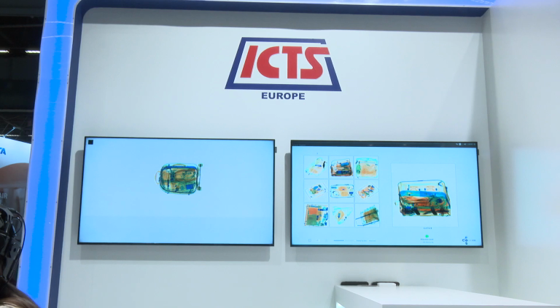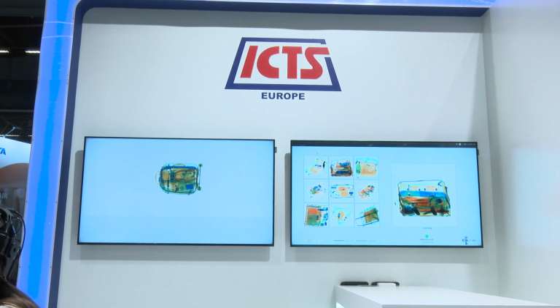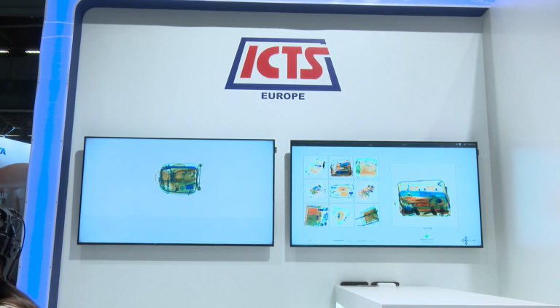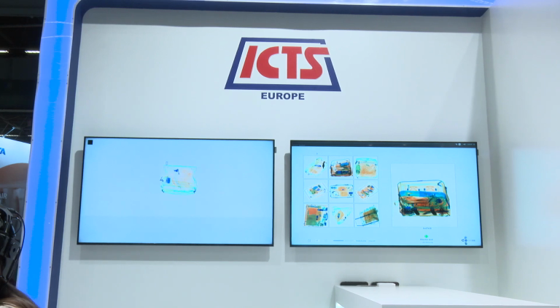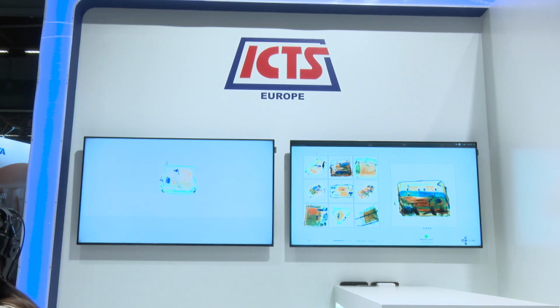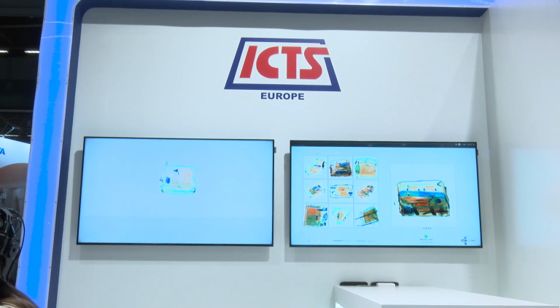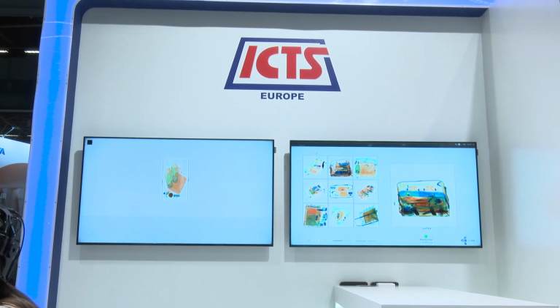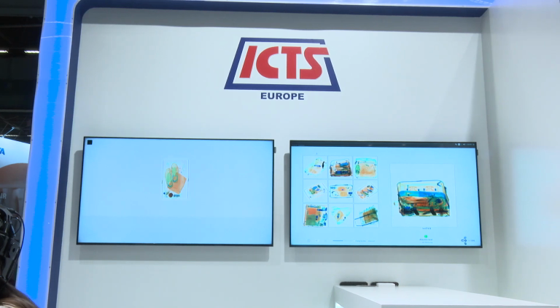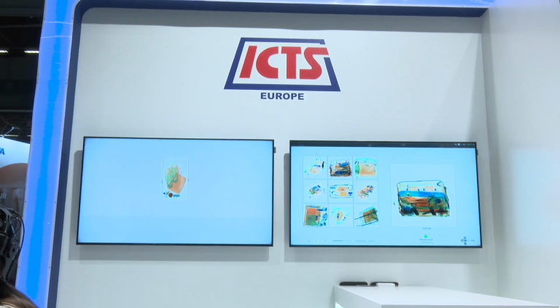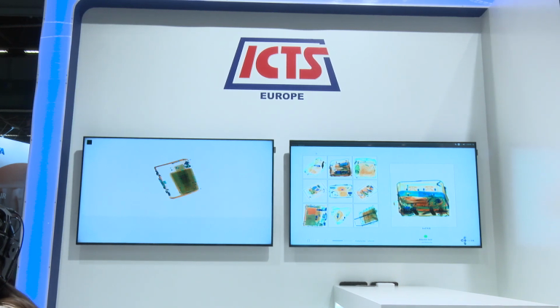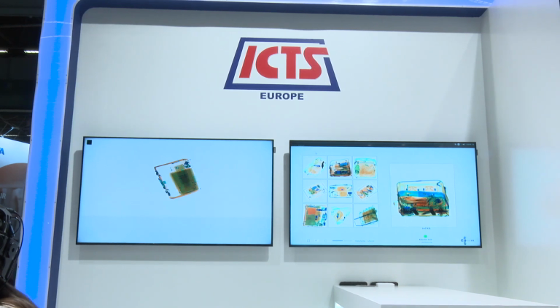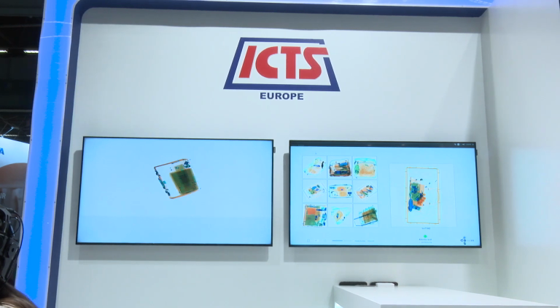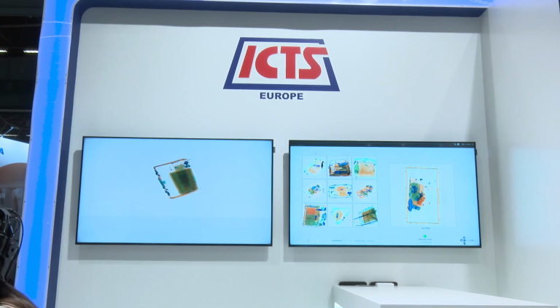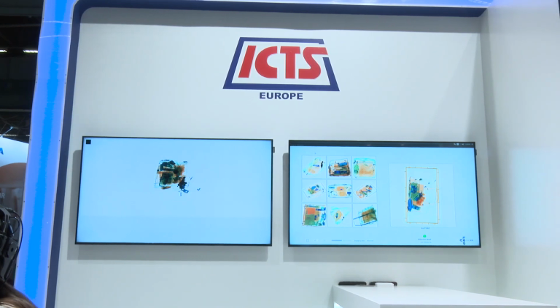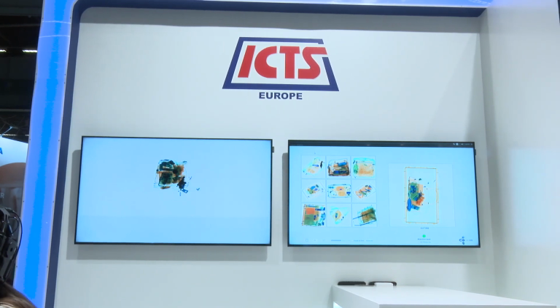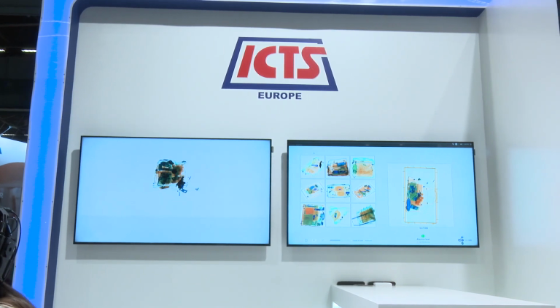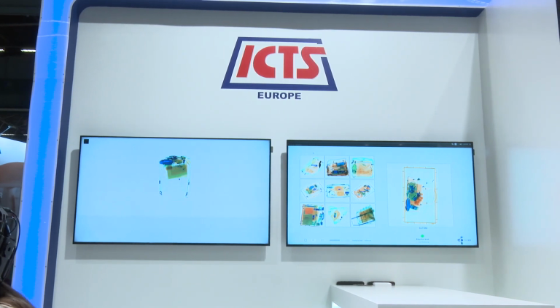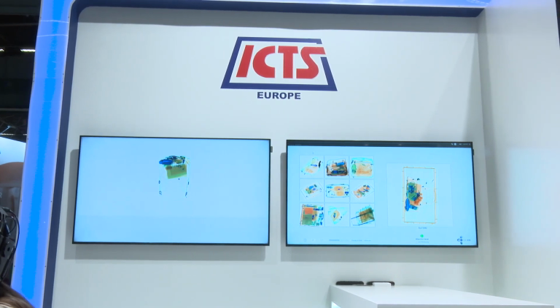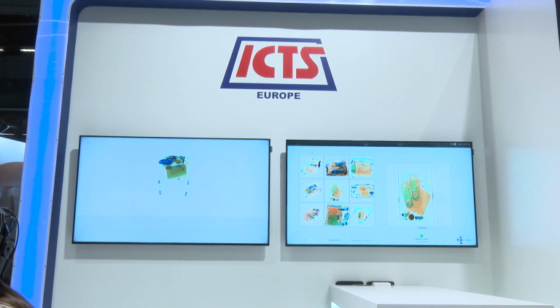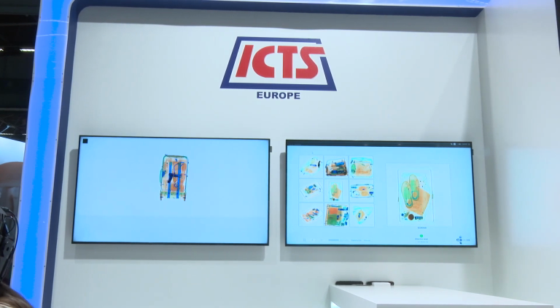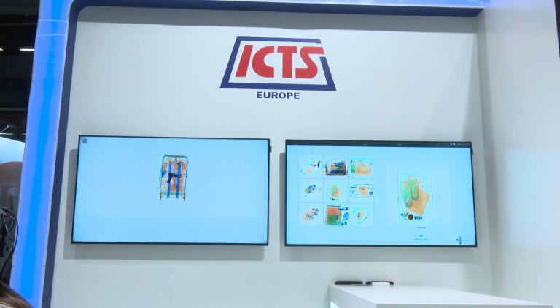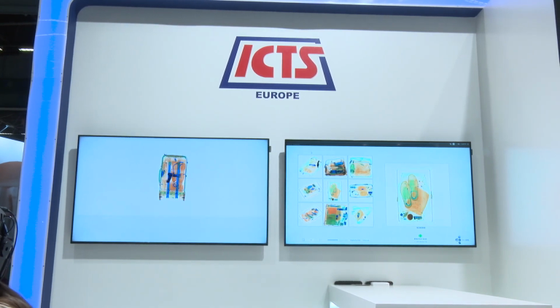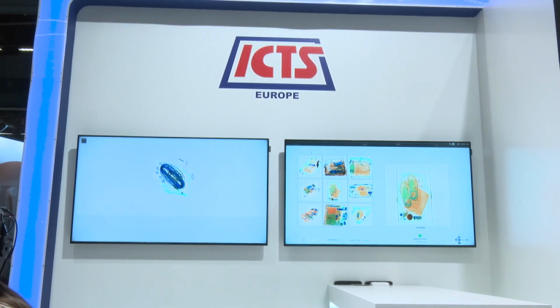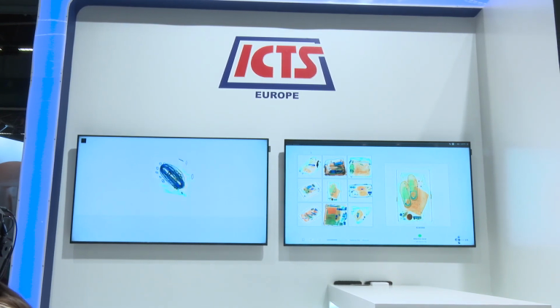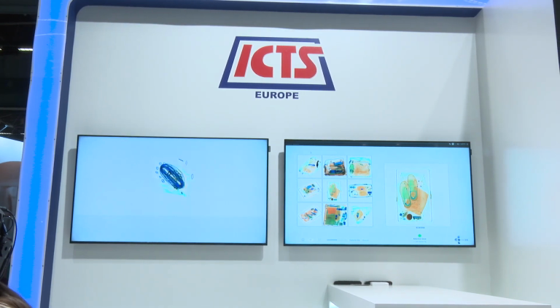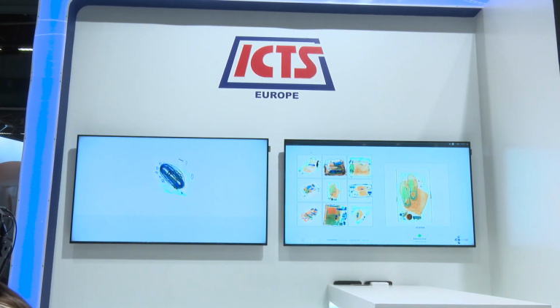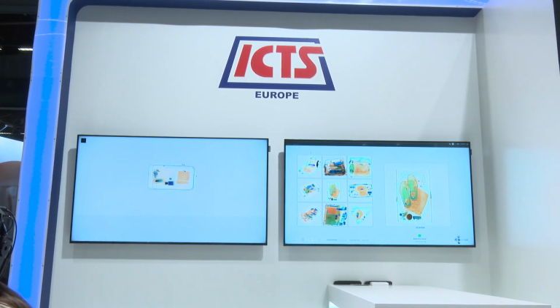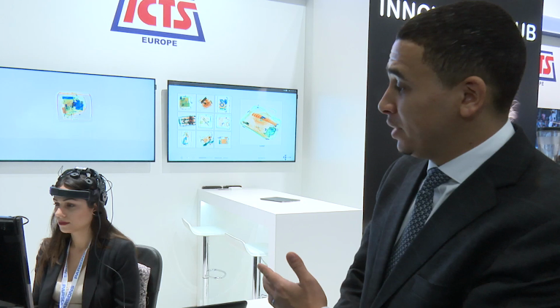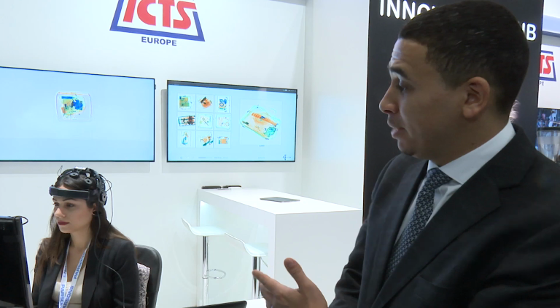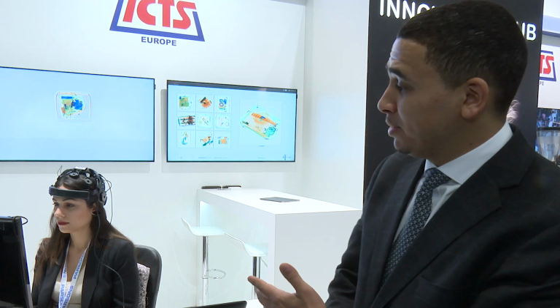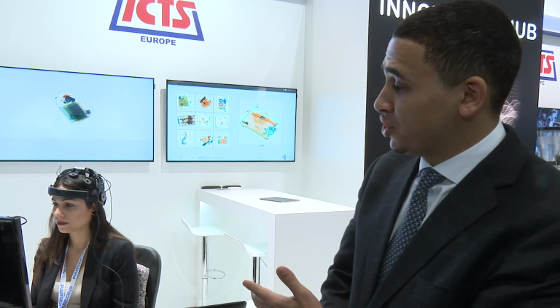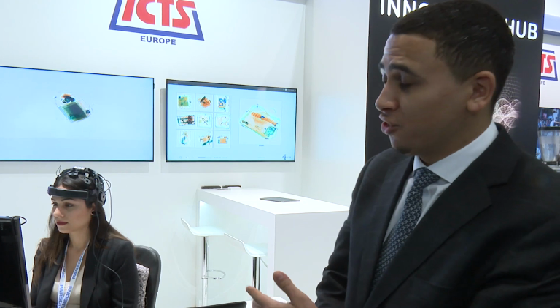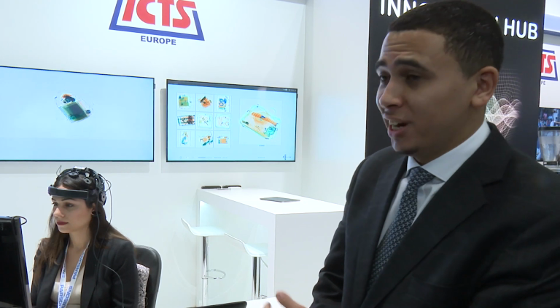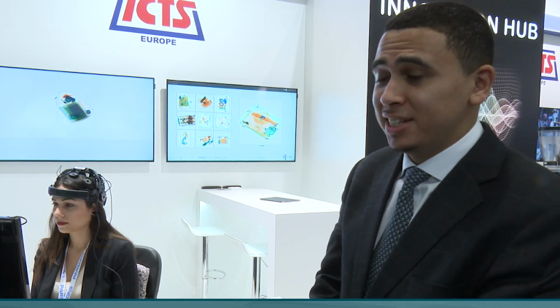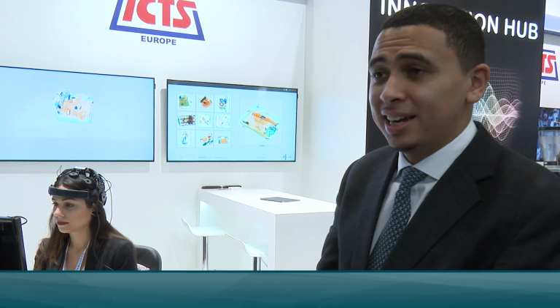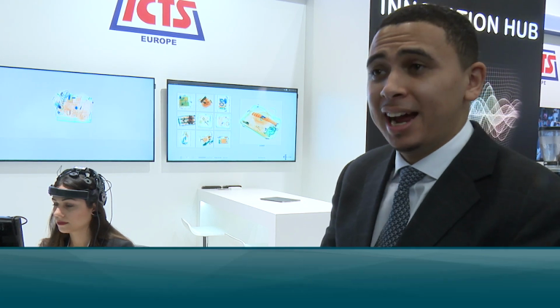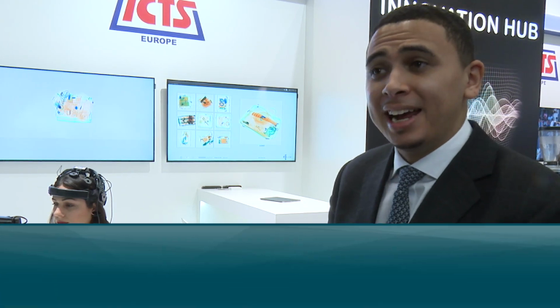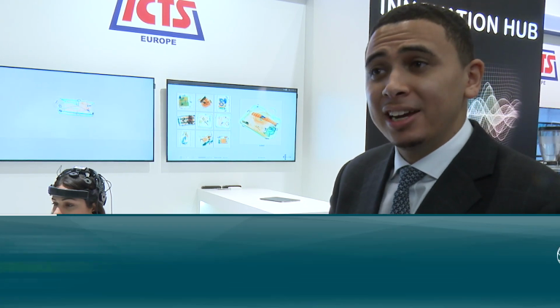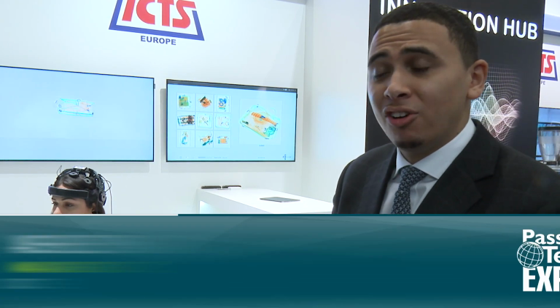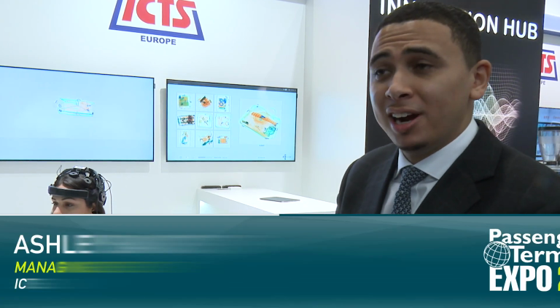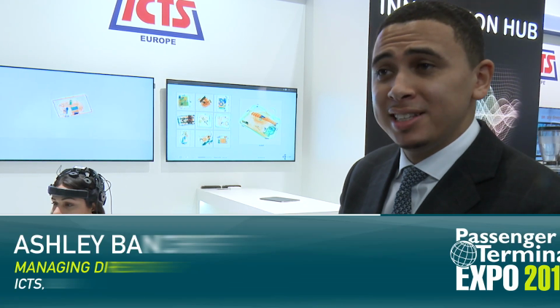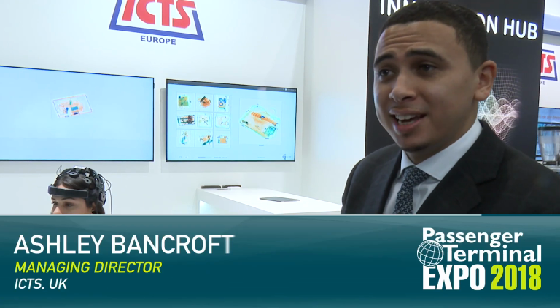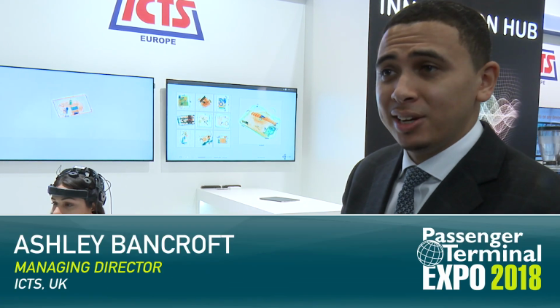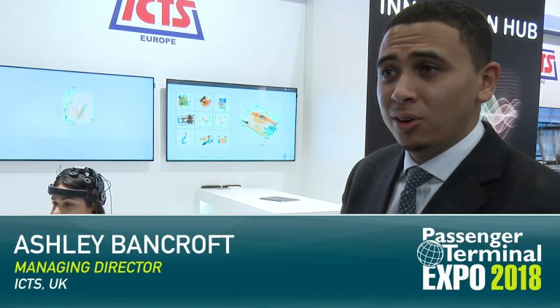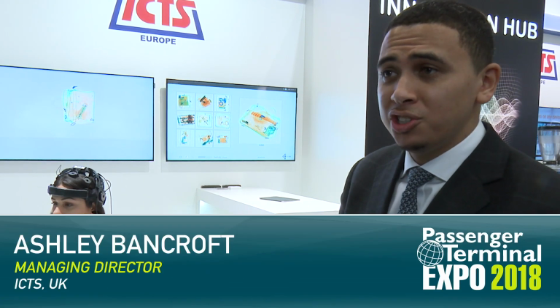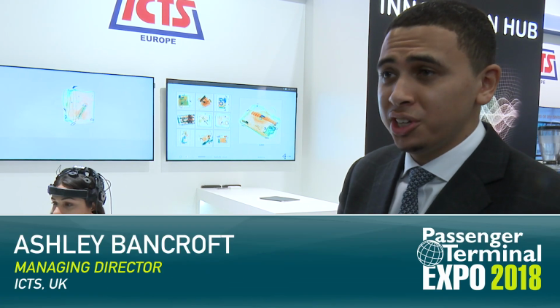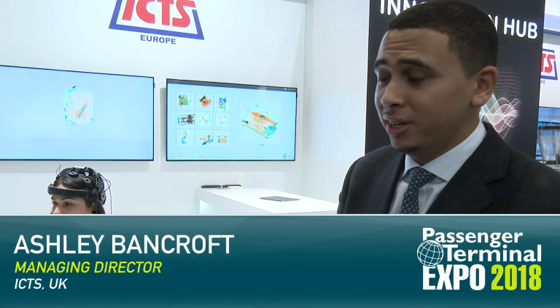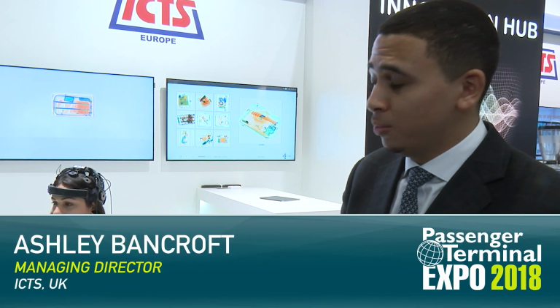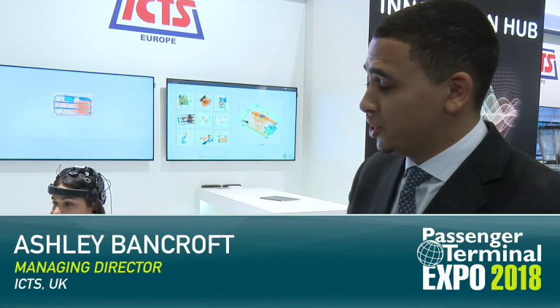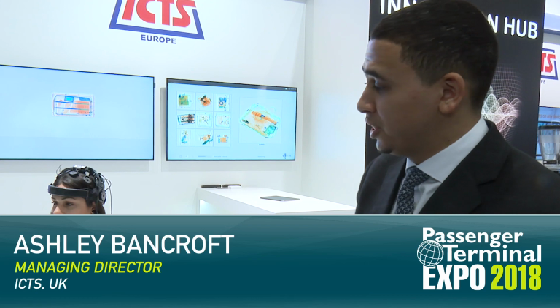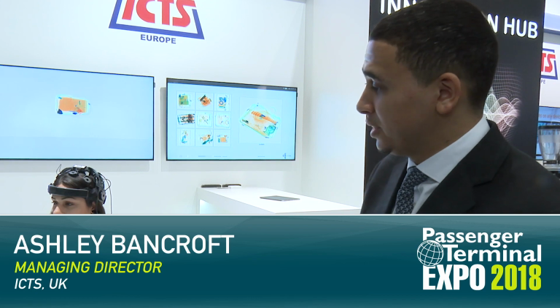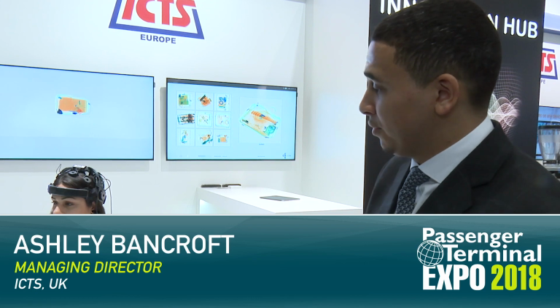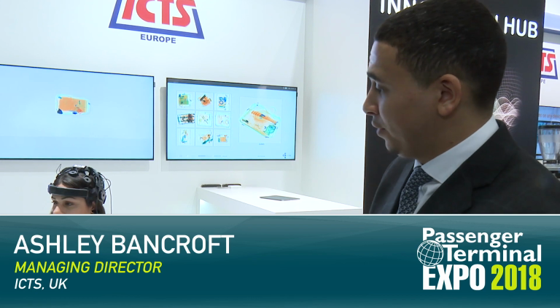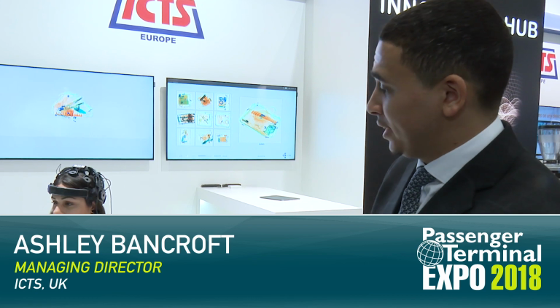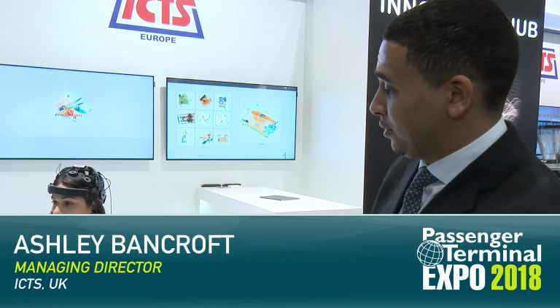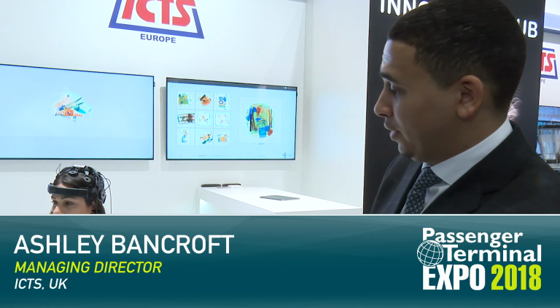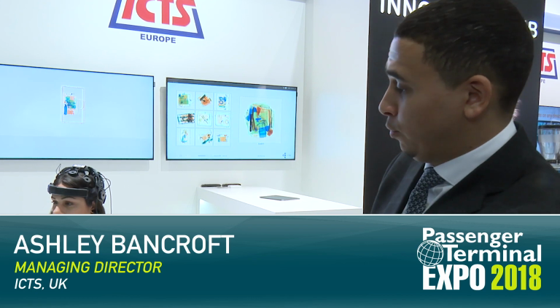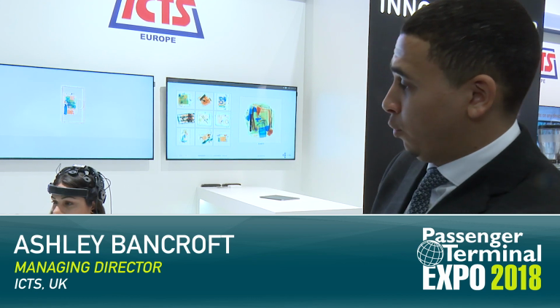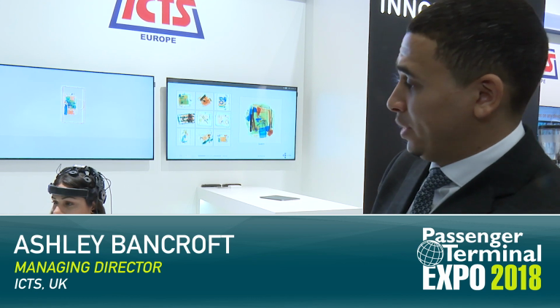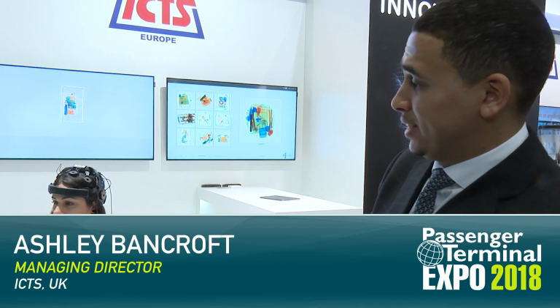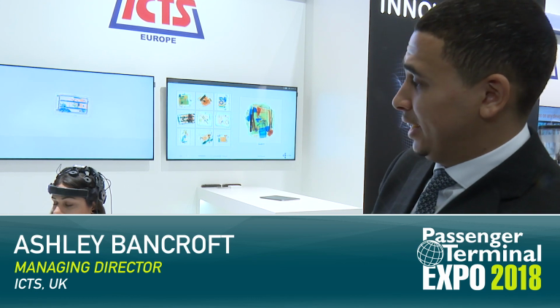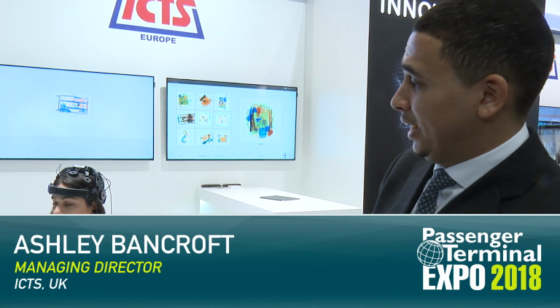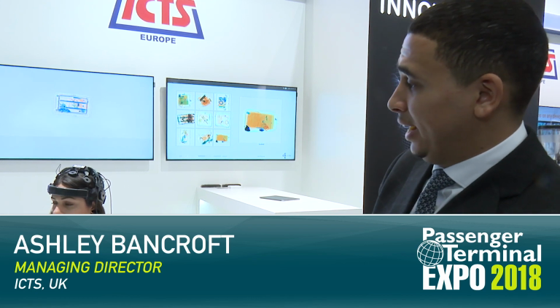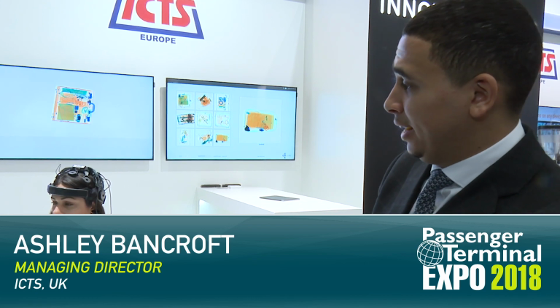Tell me what ICTS are demonstrating here this year. This year we're demonstrating our Inner Eye technology, which is effectively what we see here.